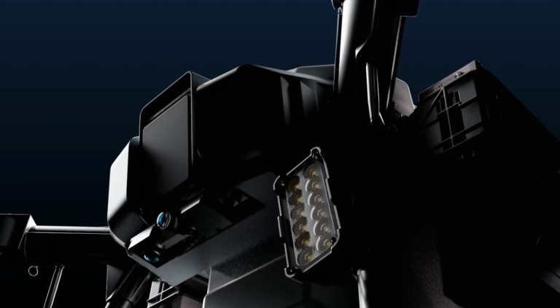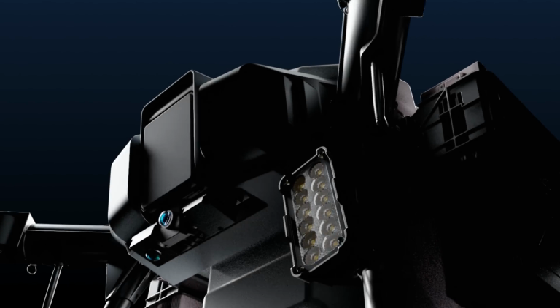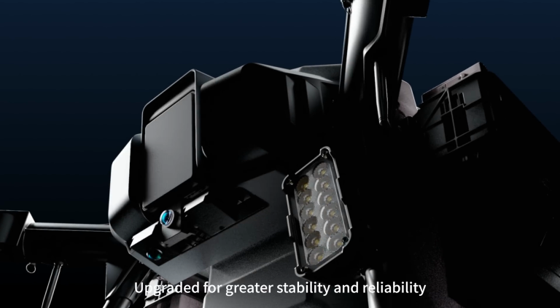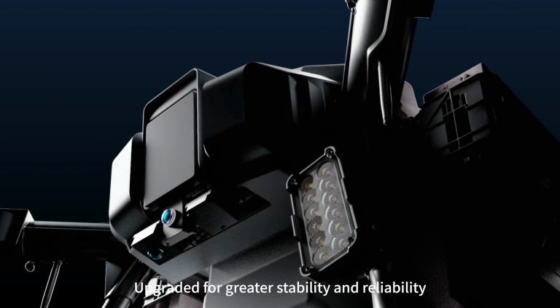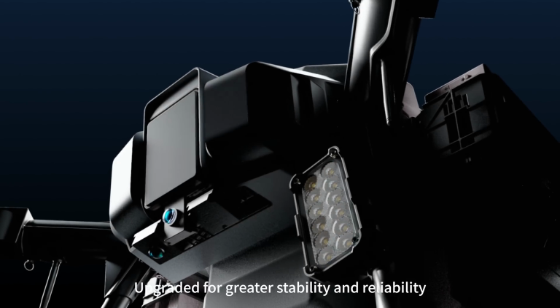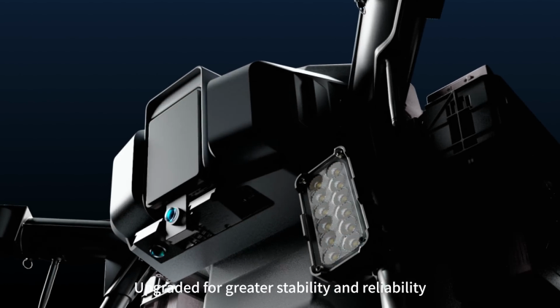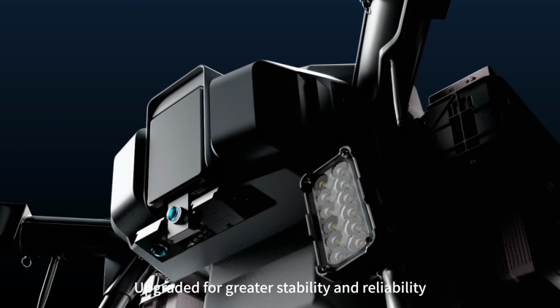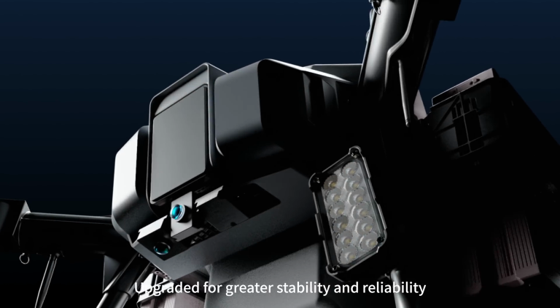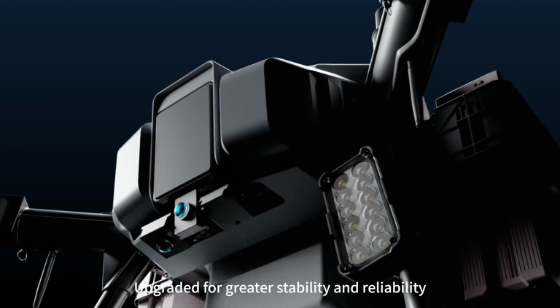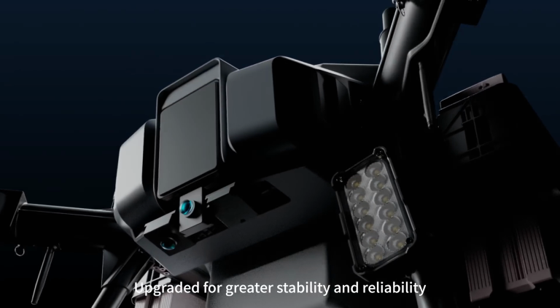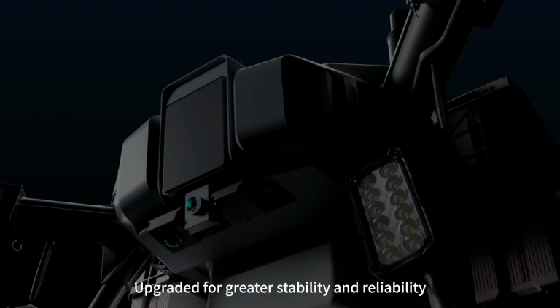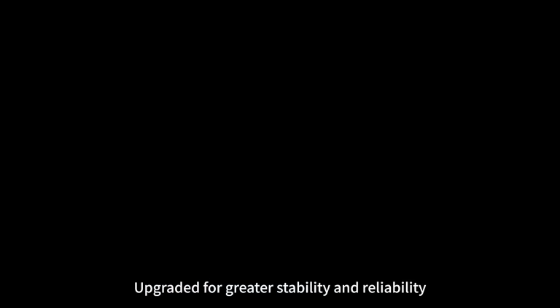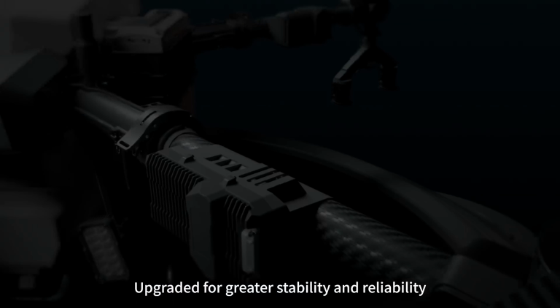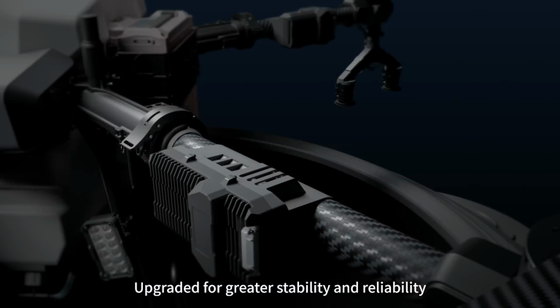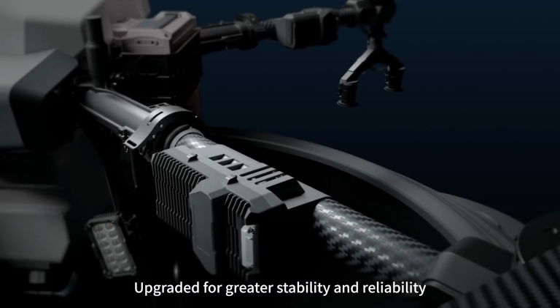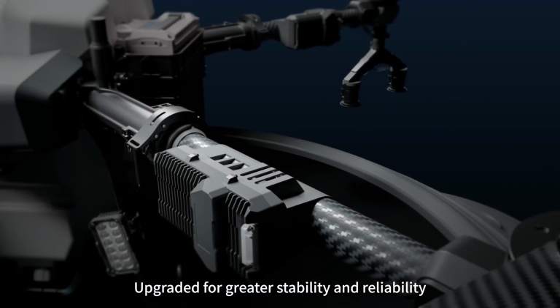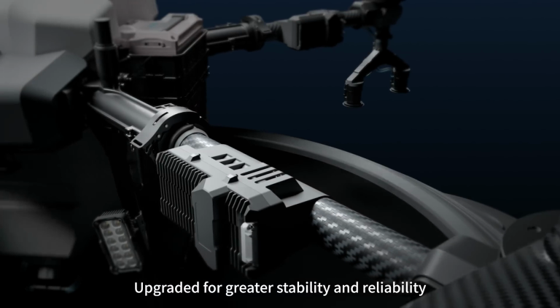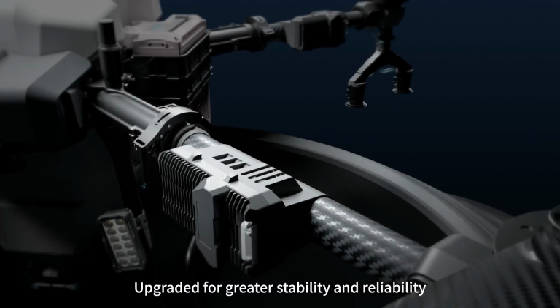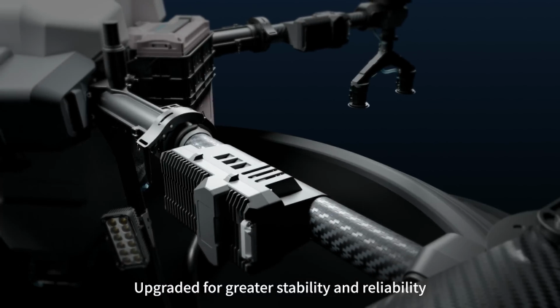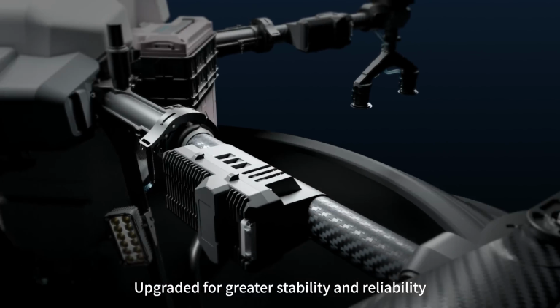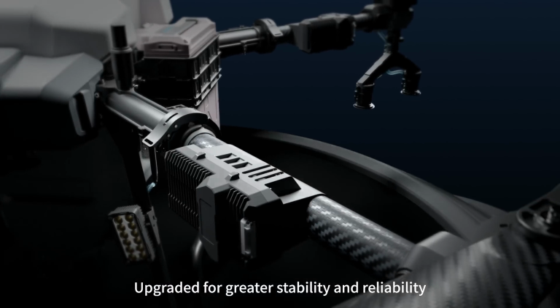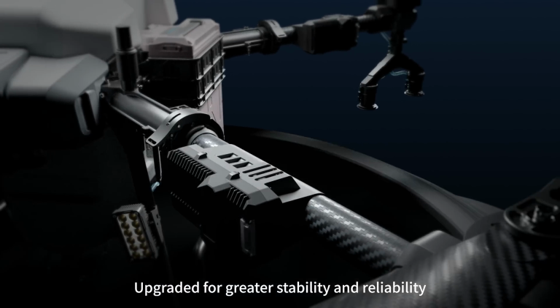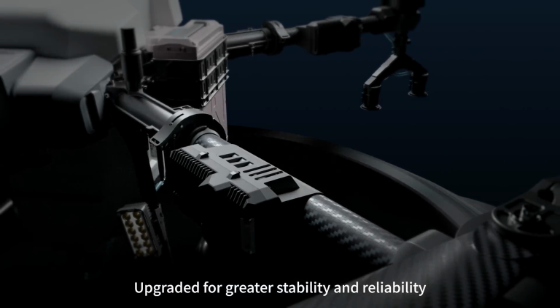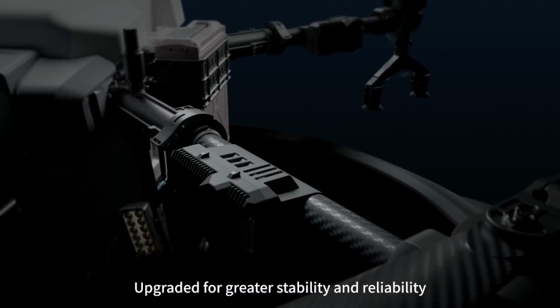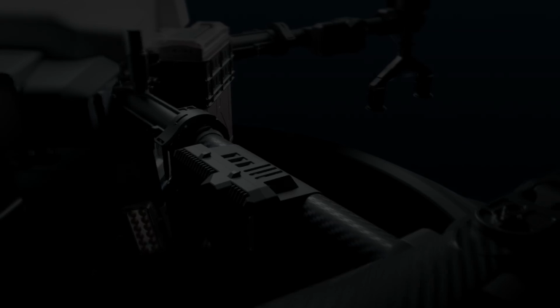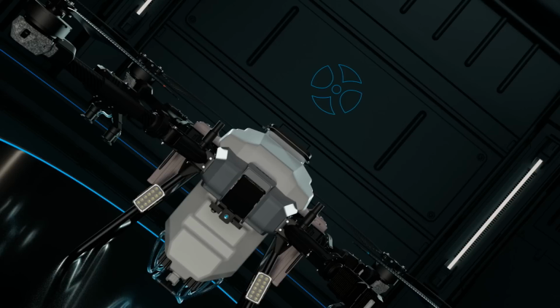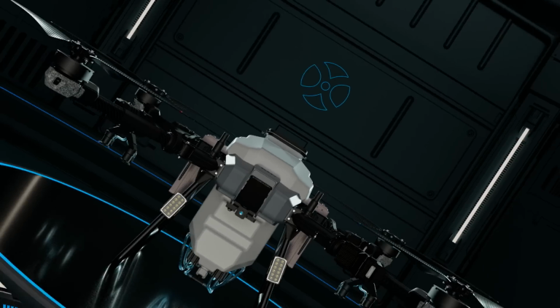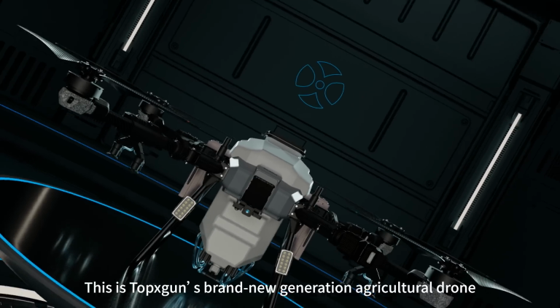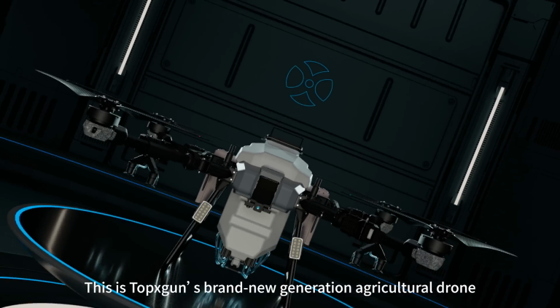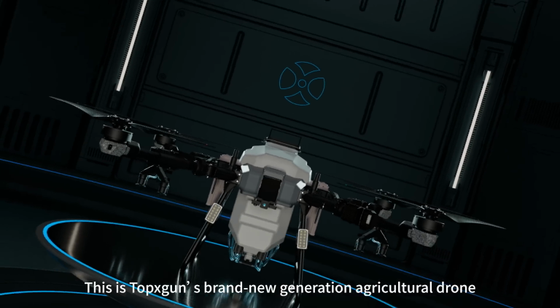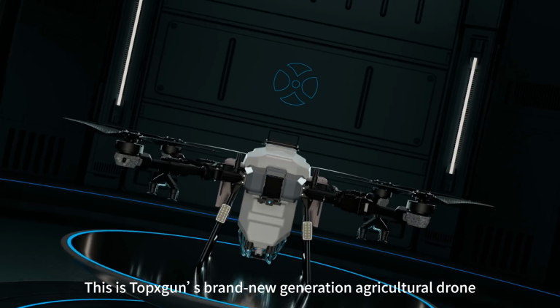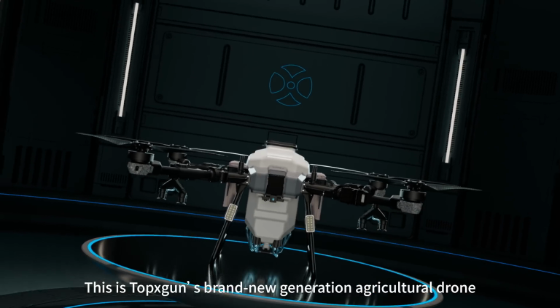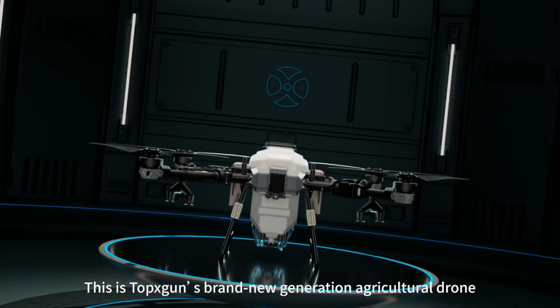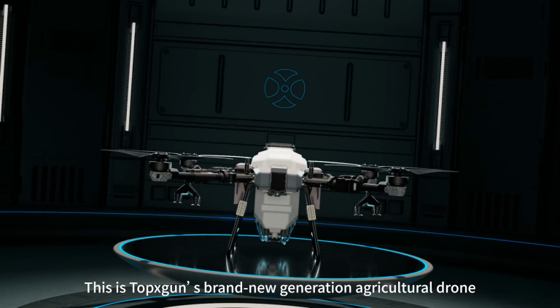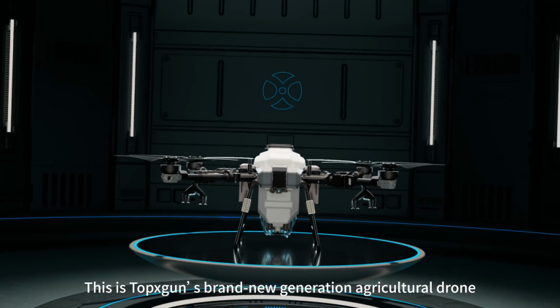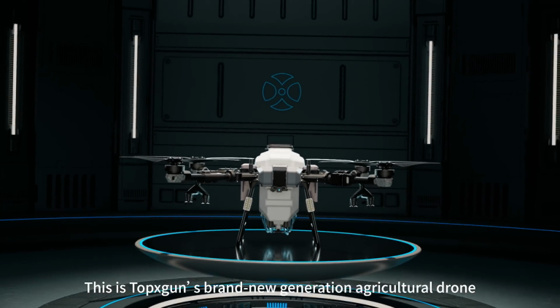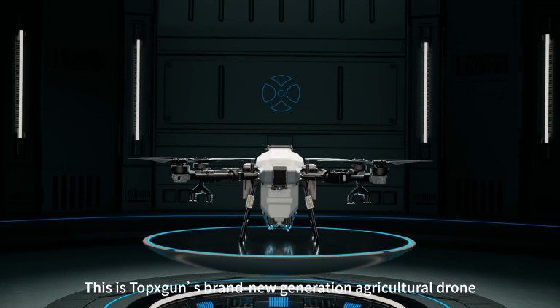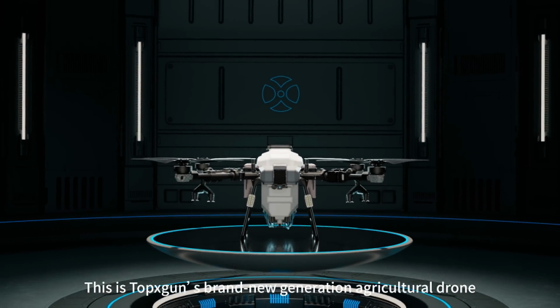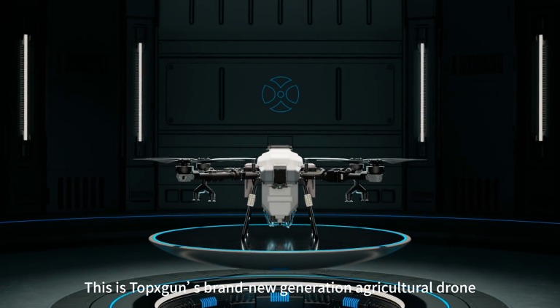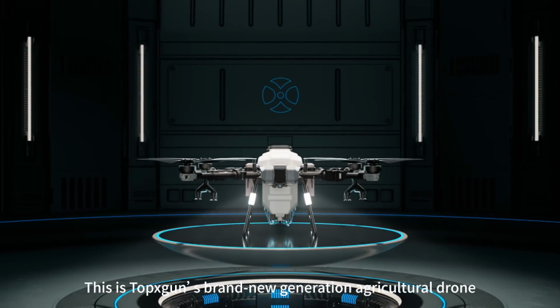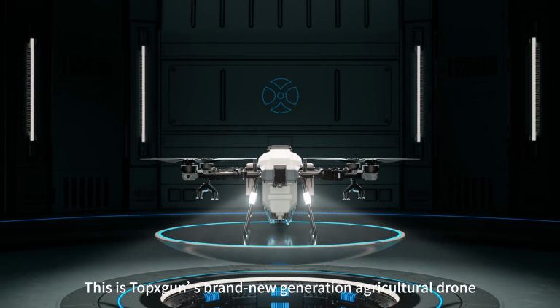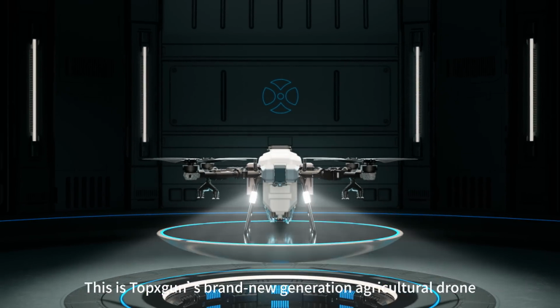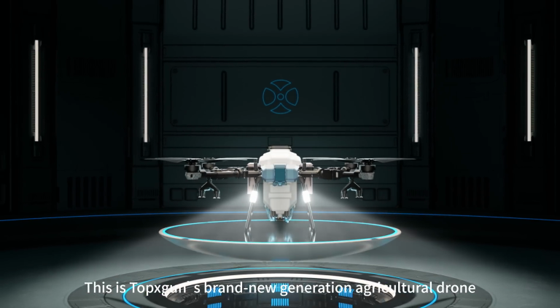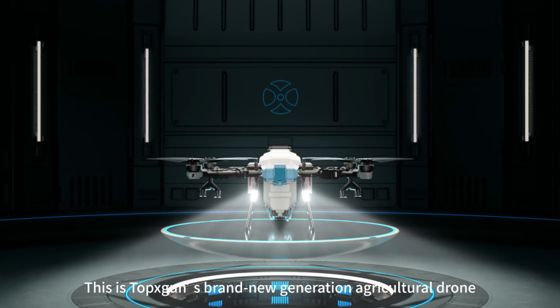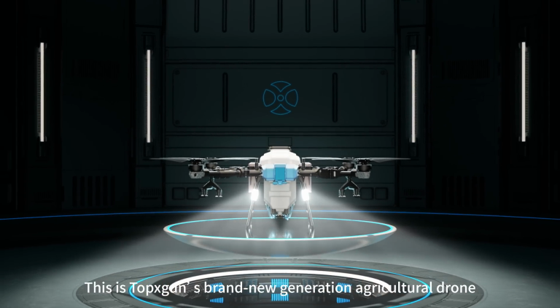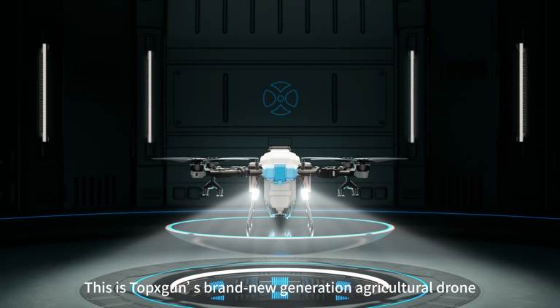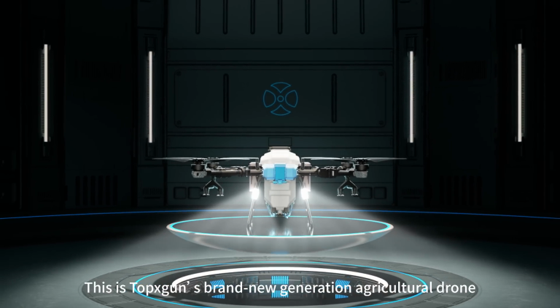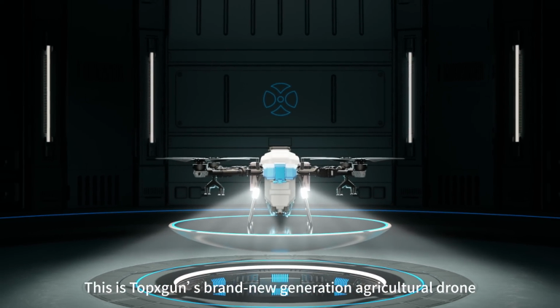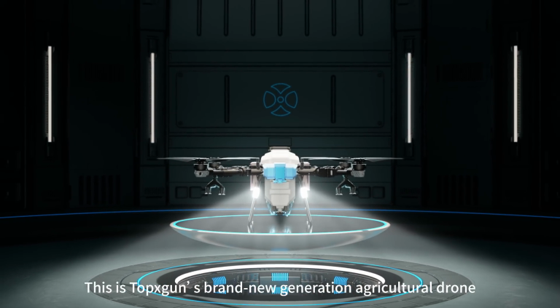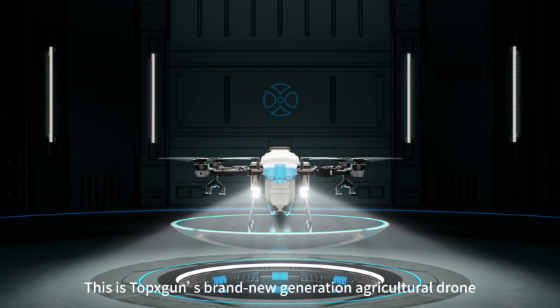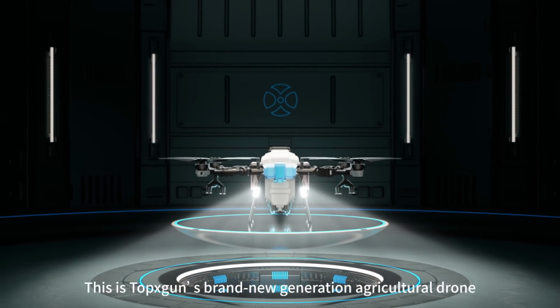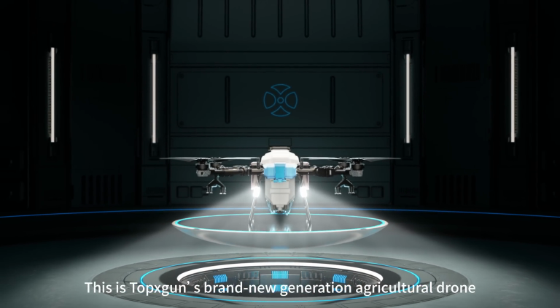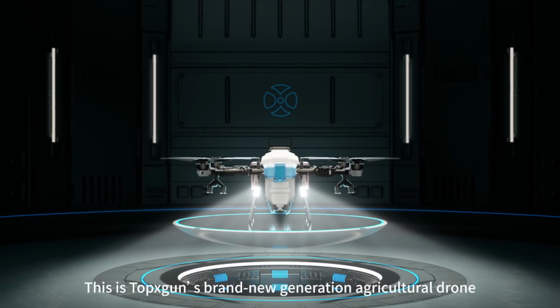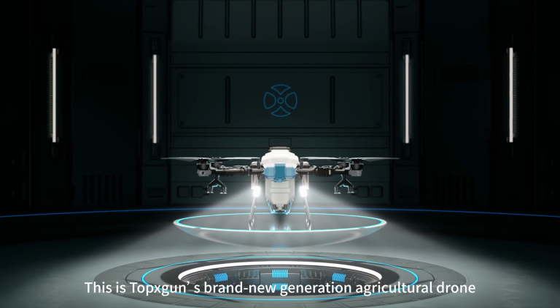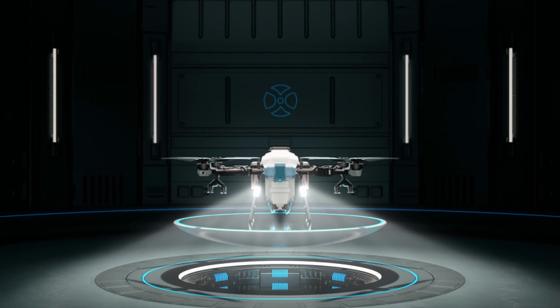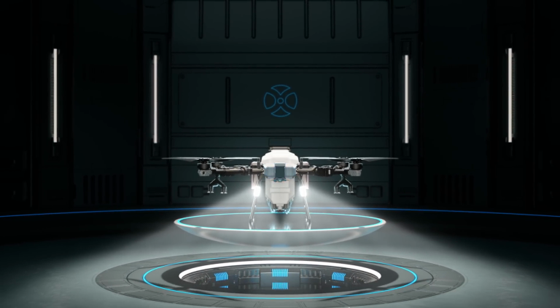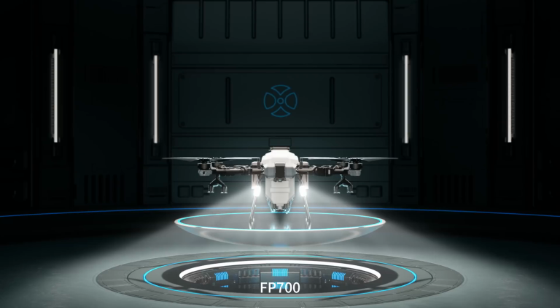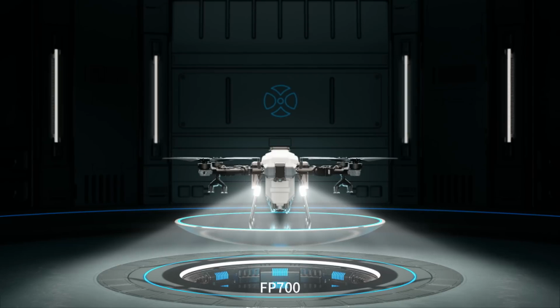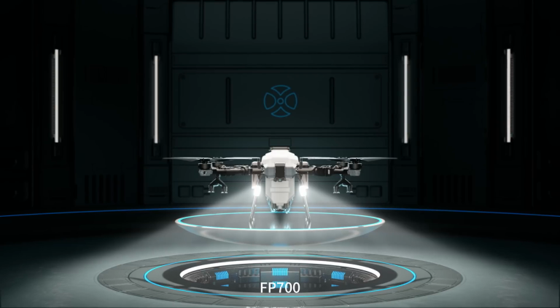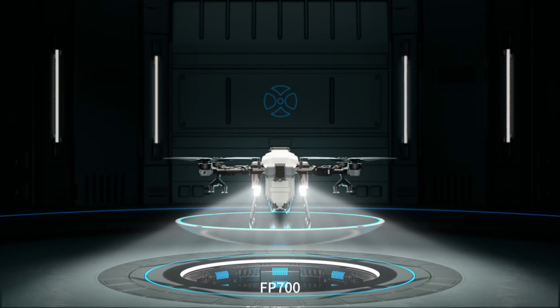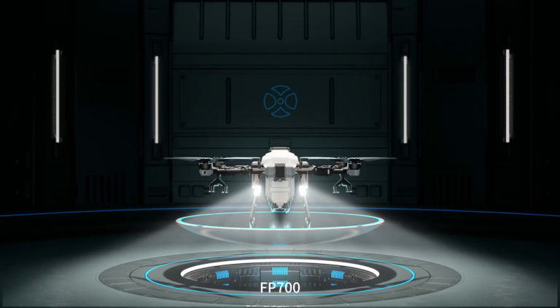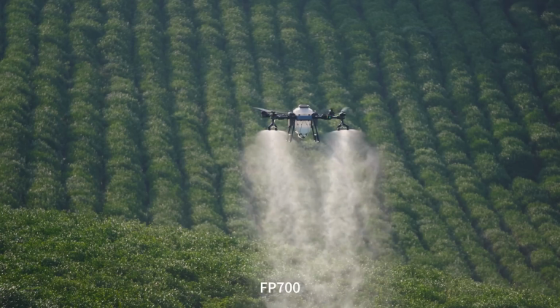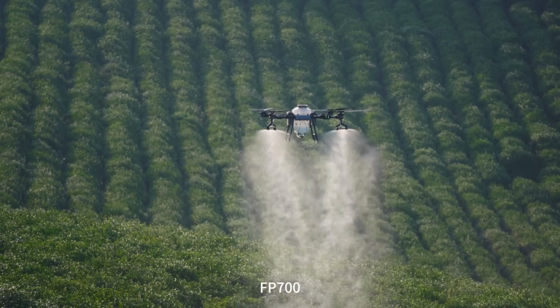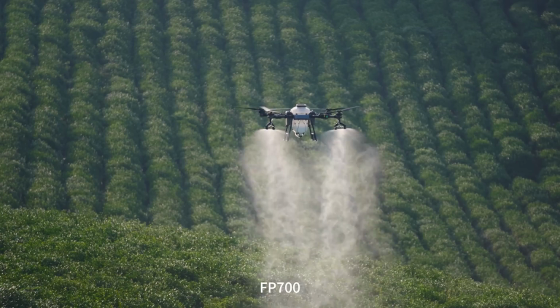Upgraded for greater stability and reliability, this is Topsgun's brand new generation agricultural drone, FP700.